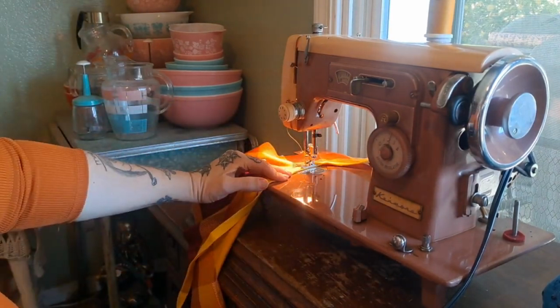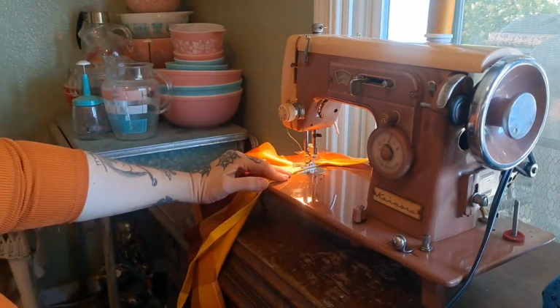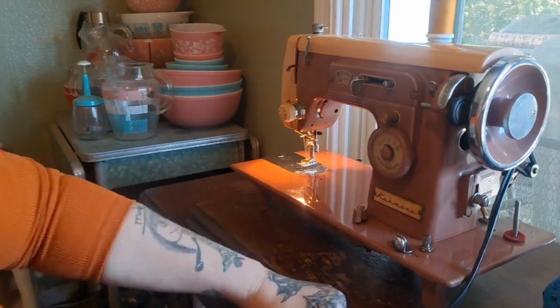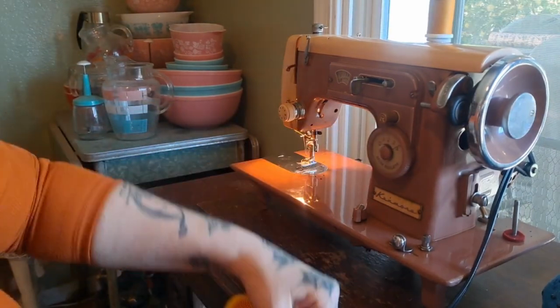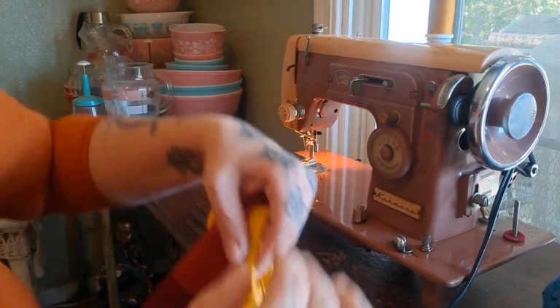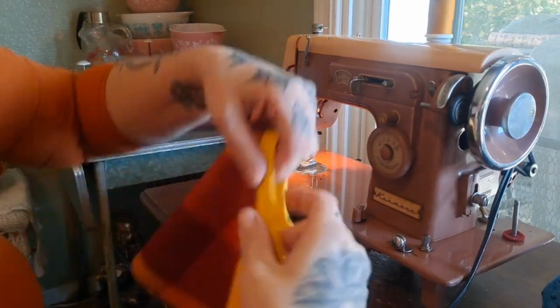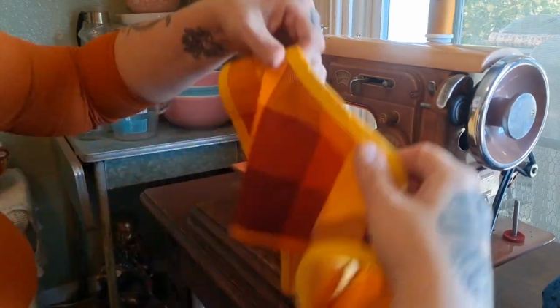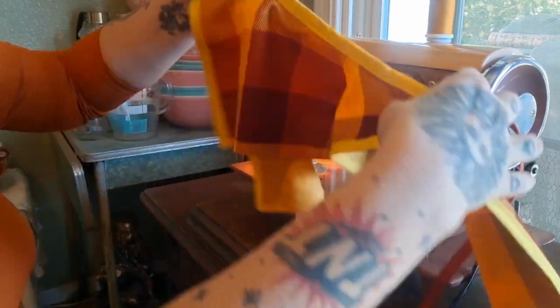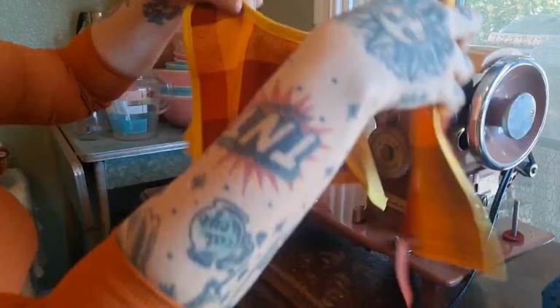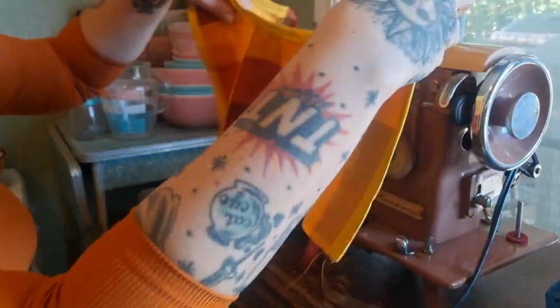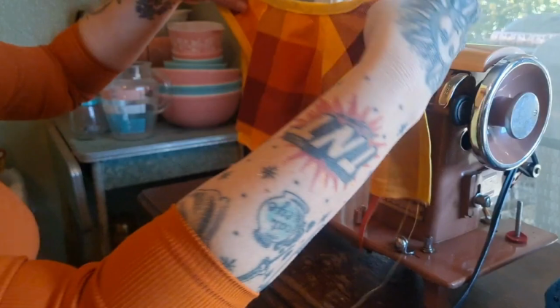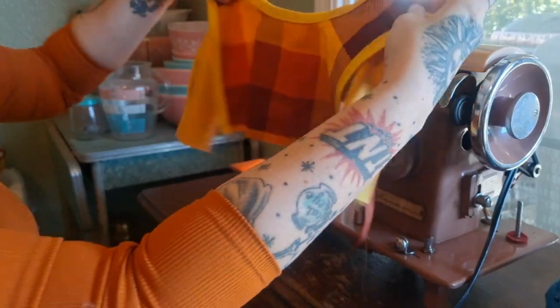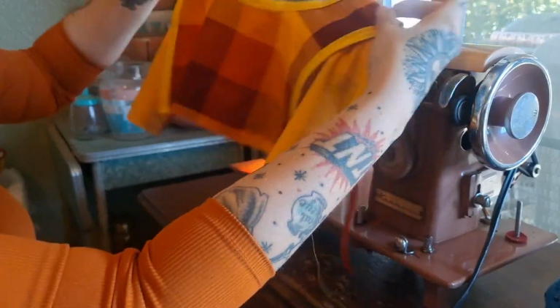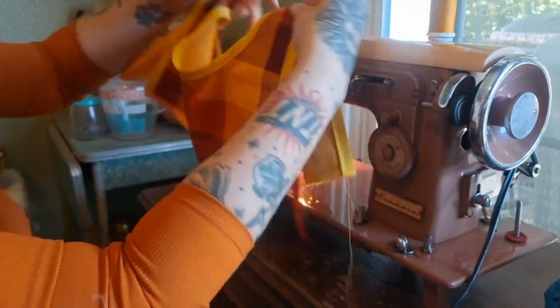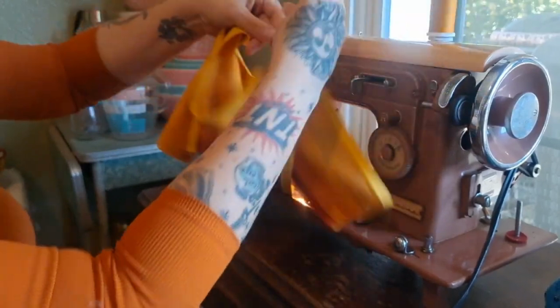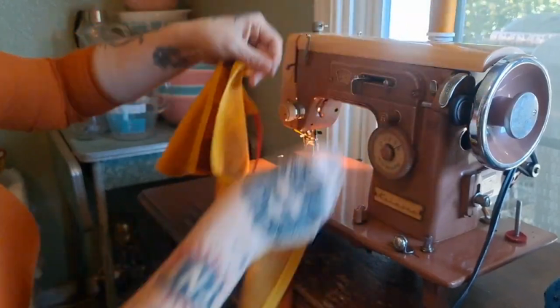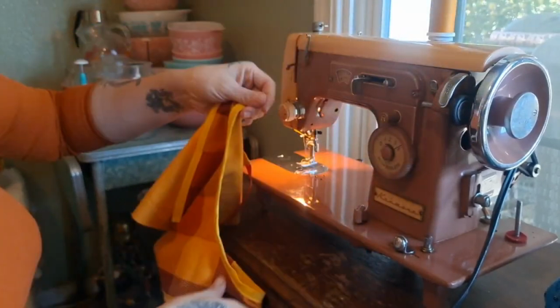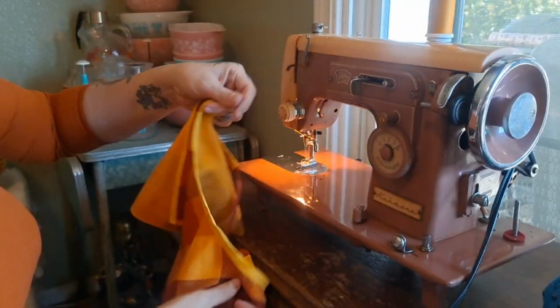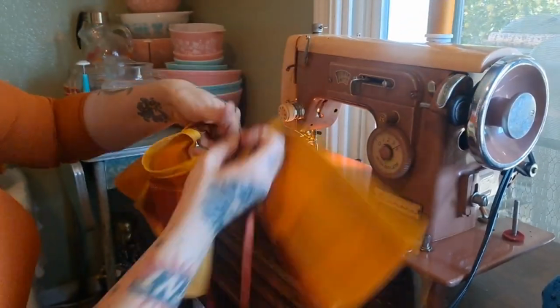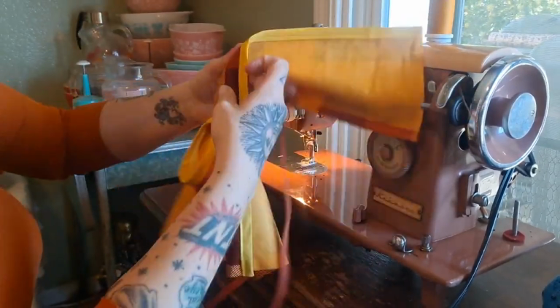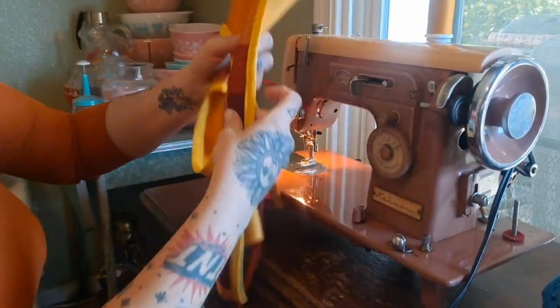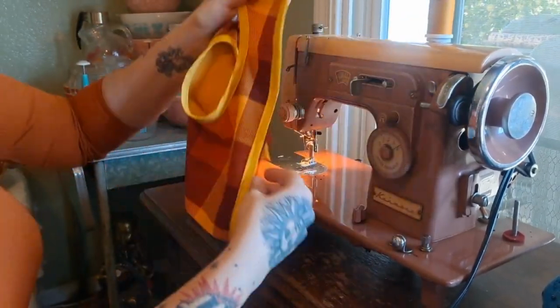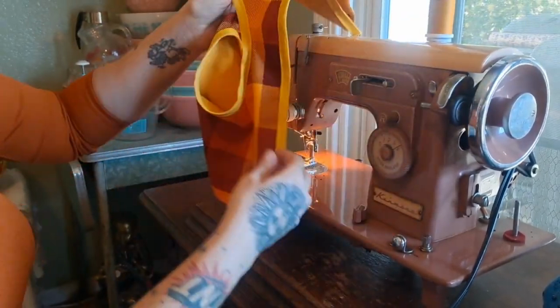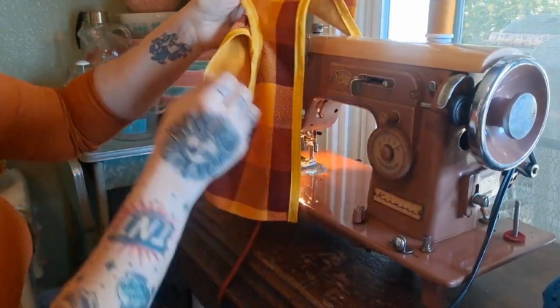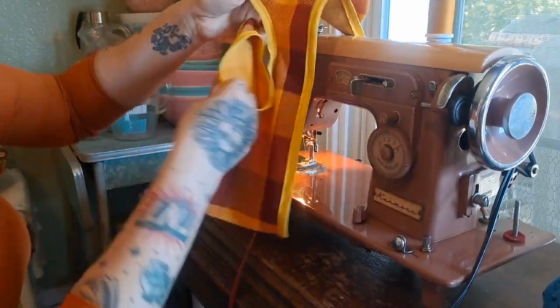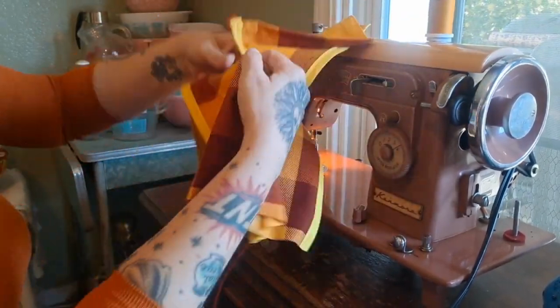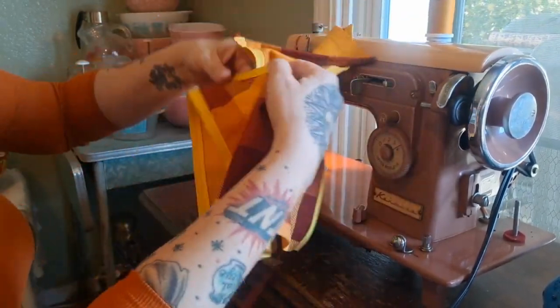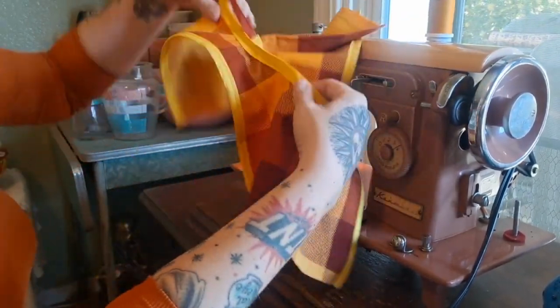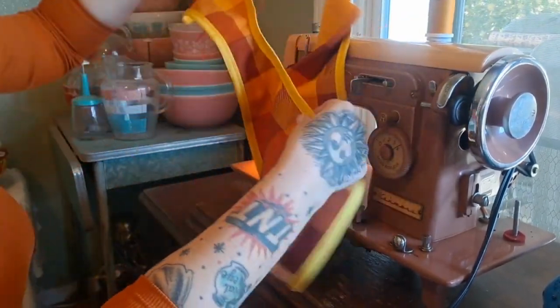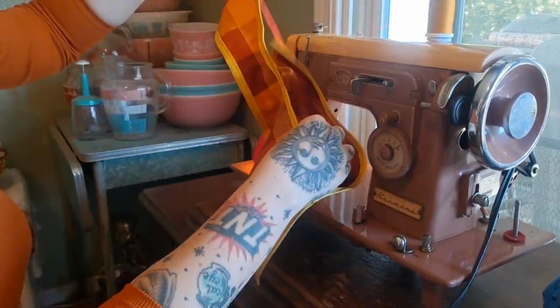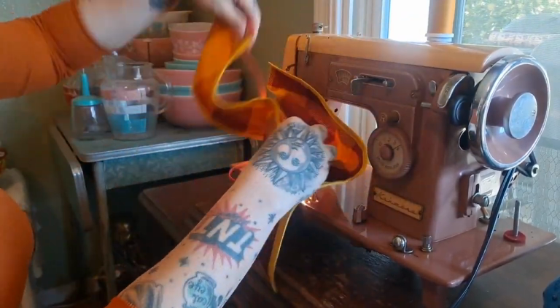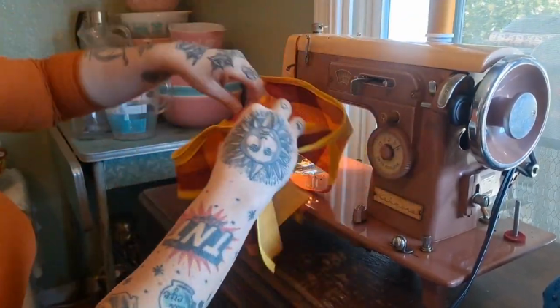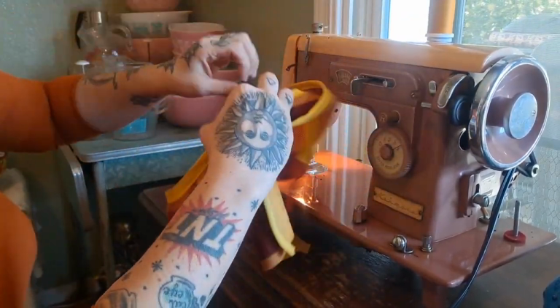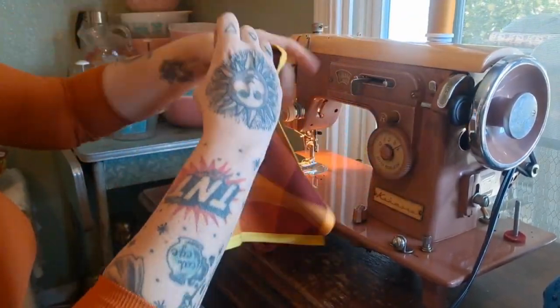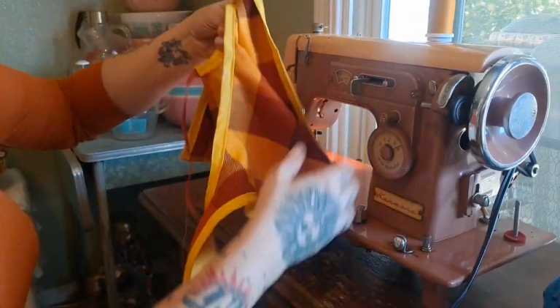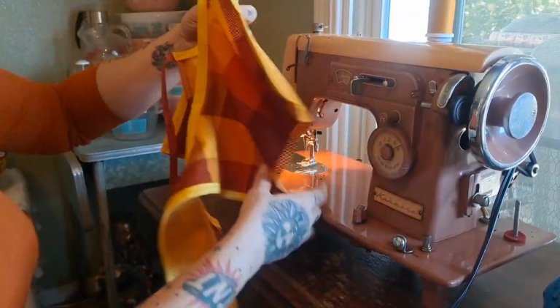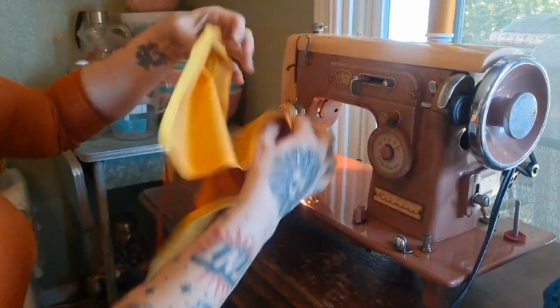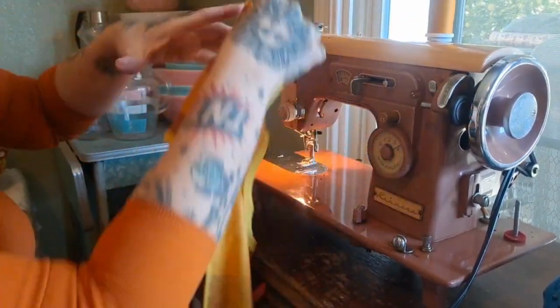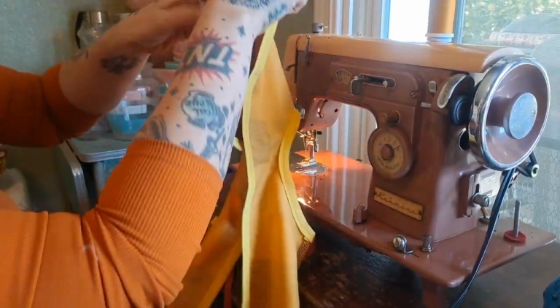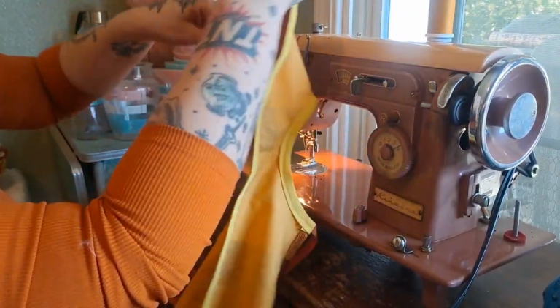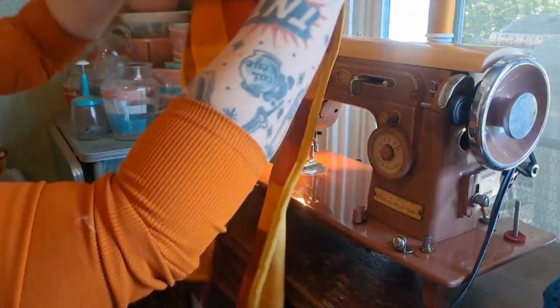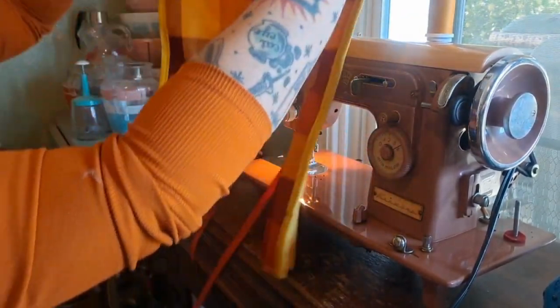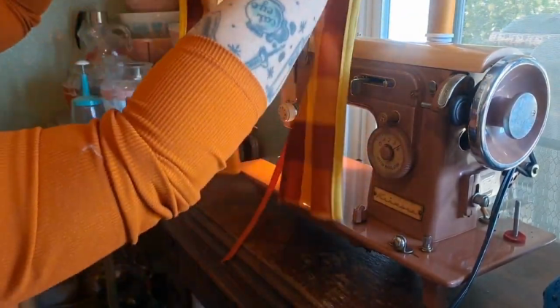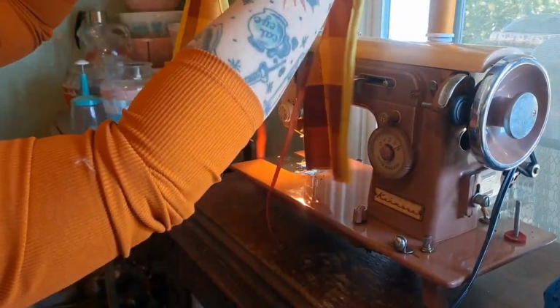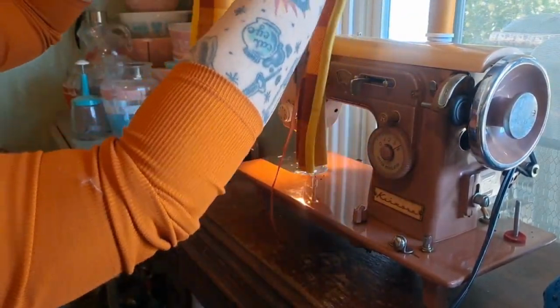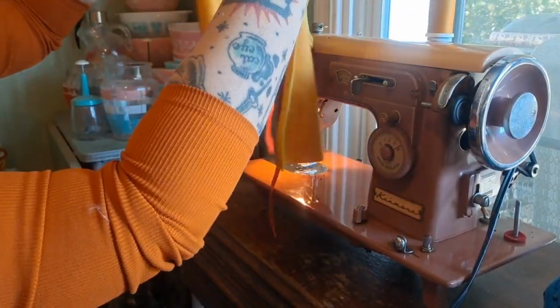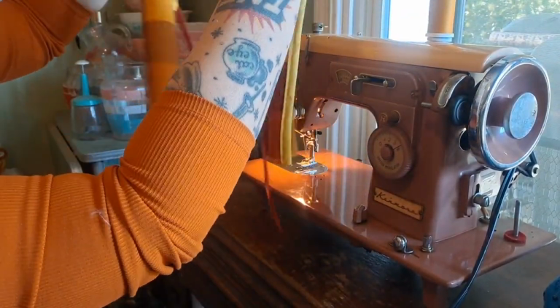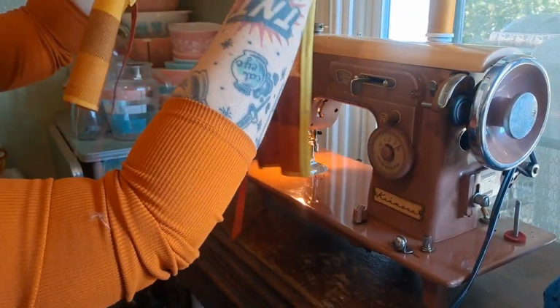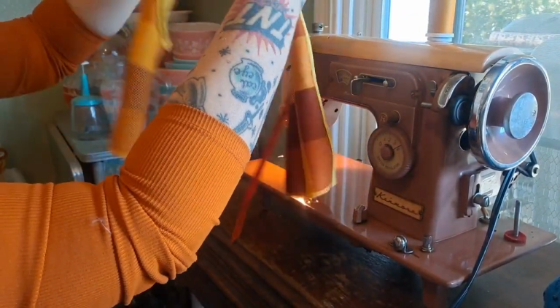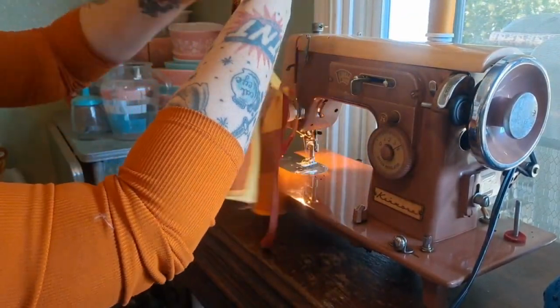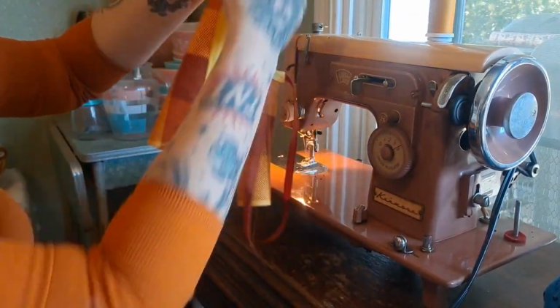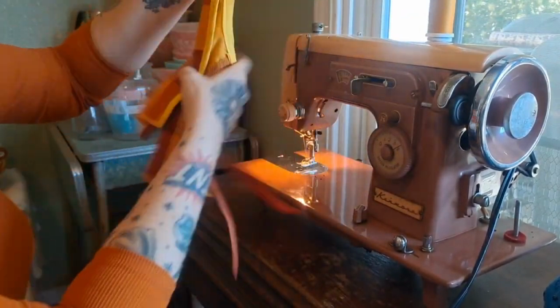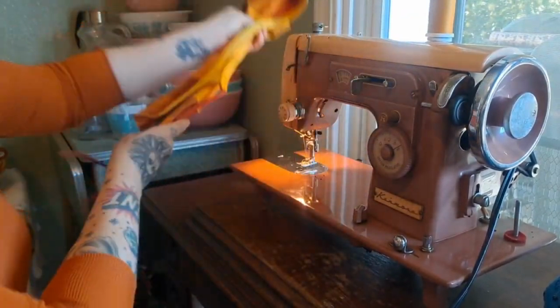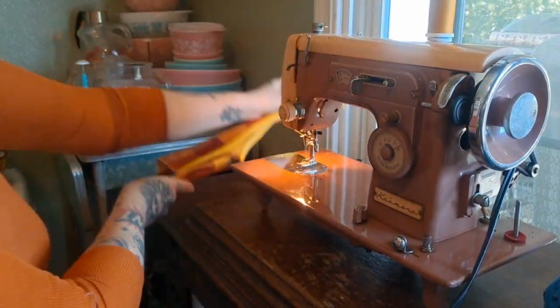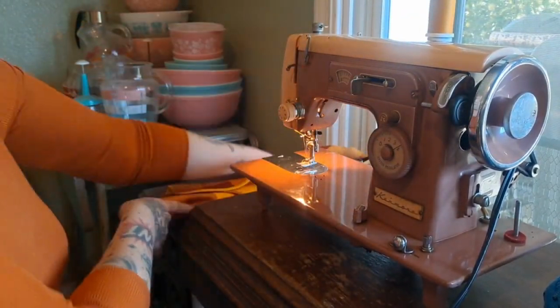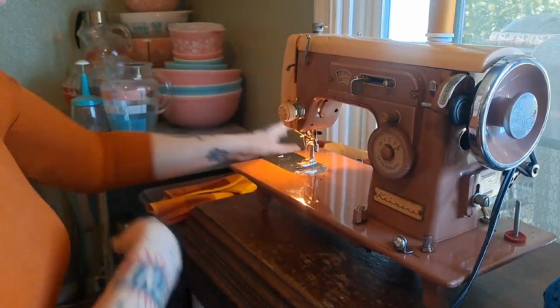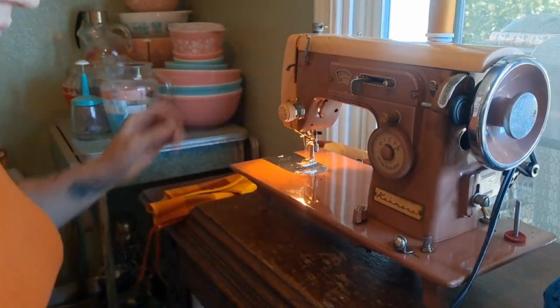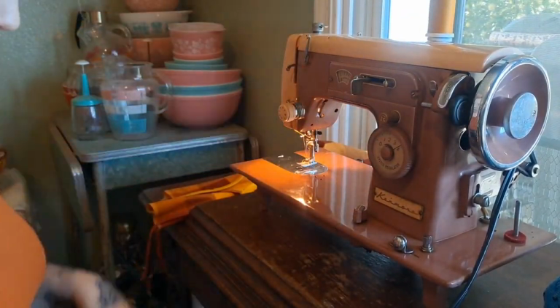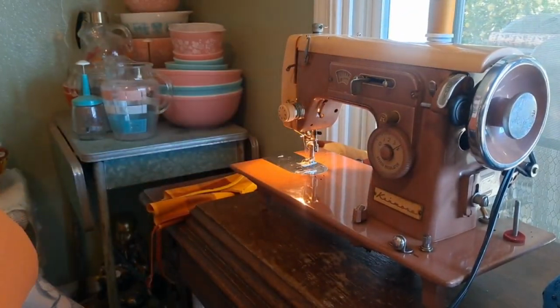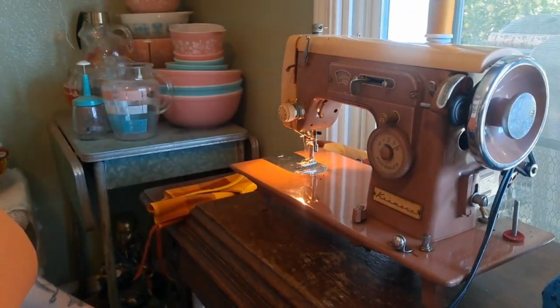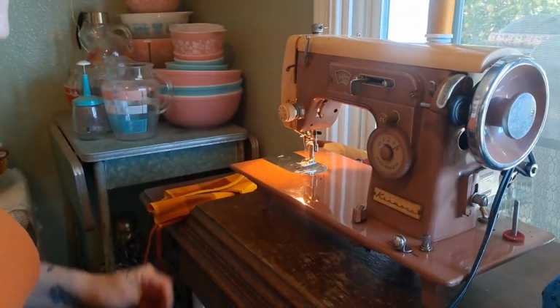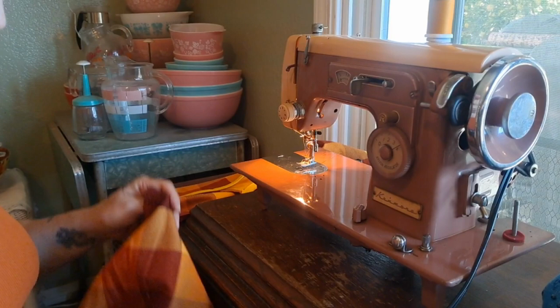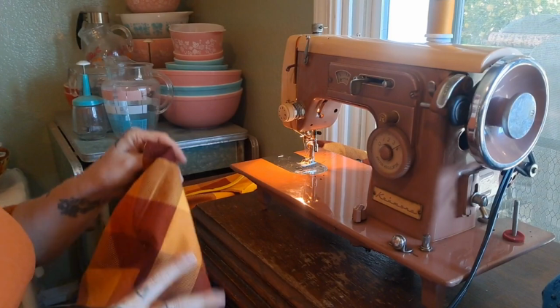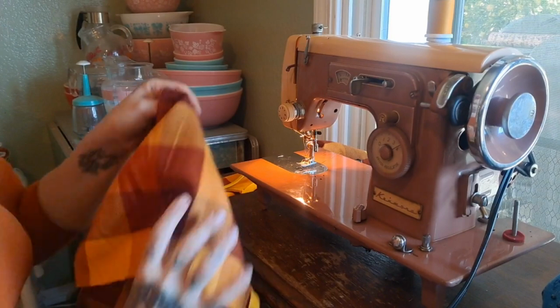I could have stay-stitched that but it didn't need it. I did the bias tape along all the edges of the bodice.